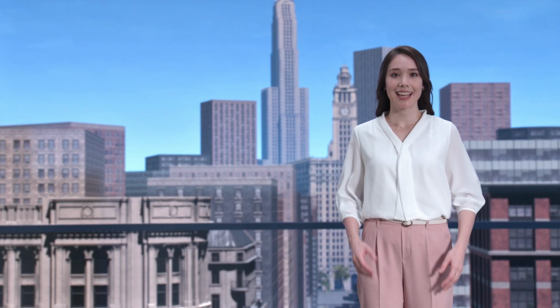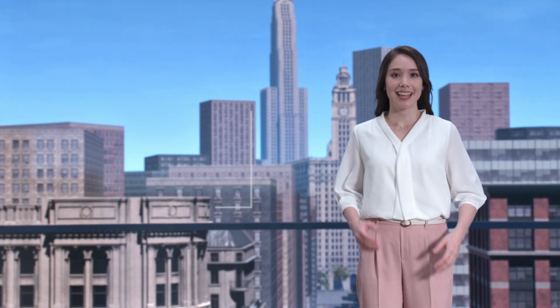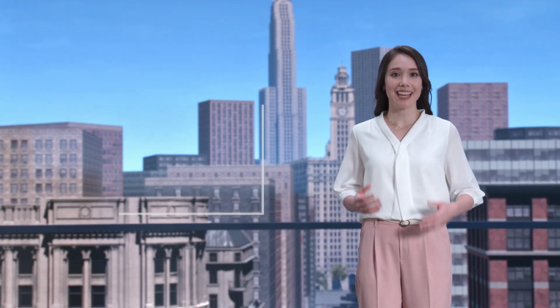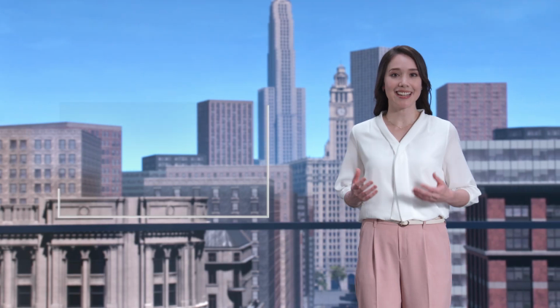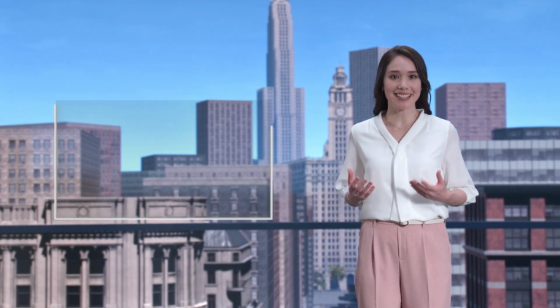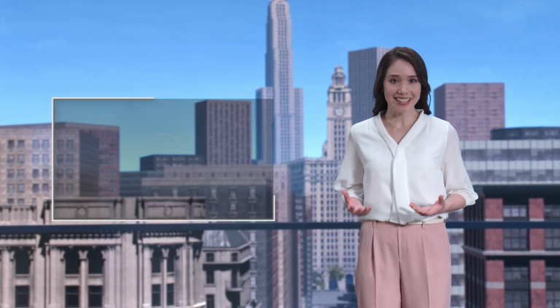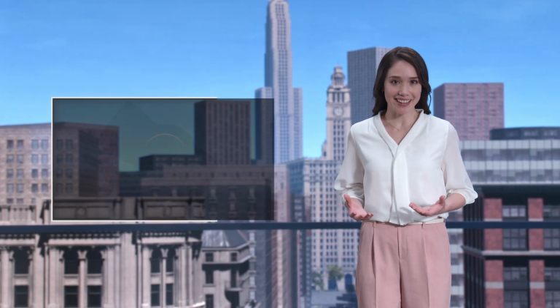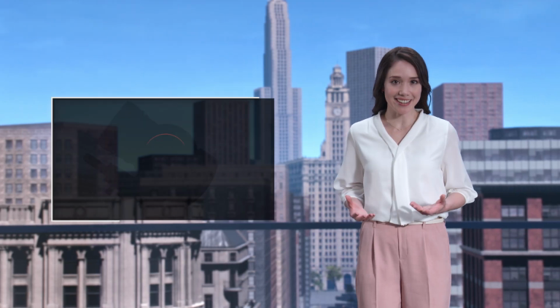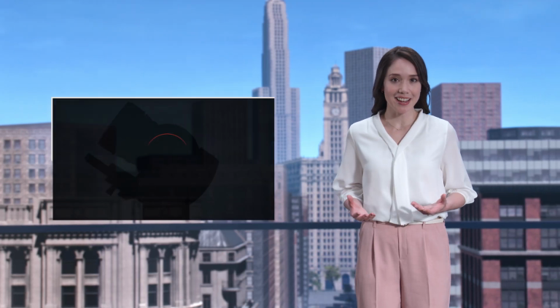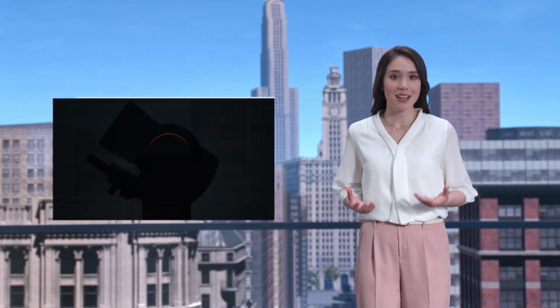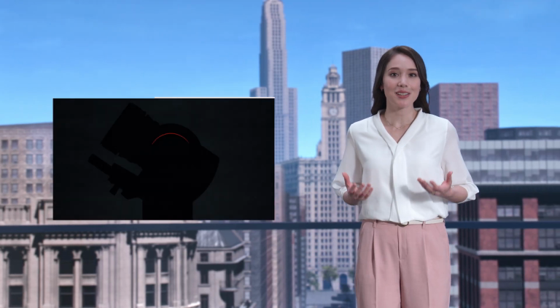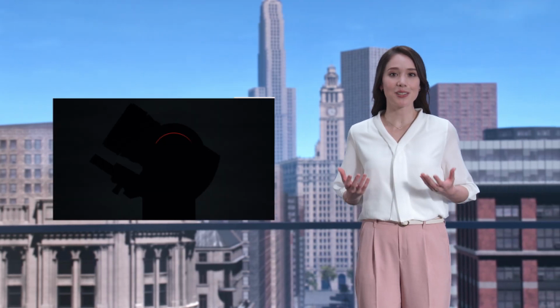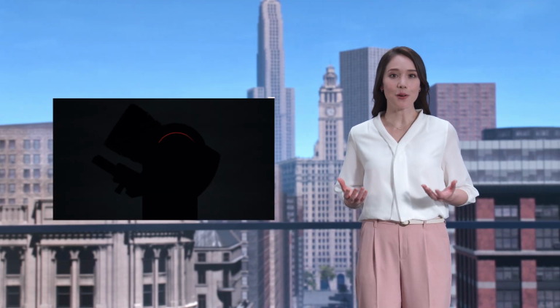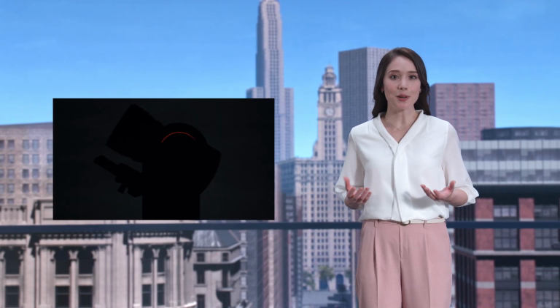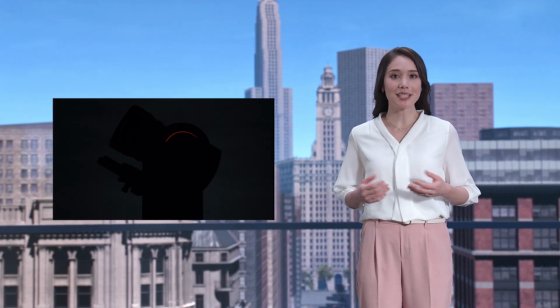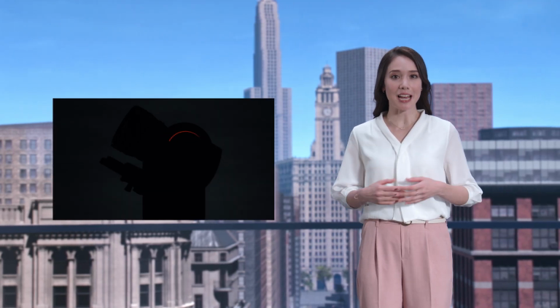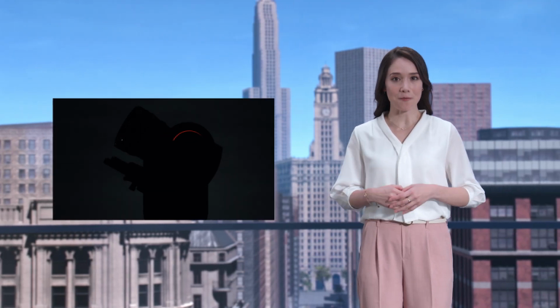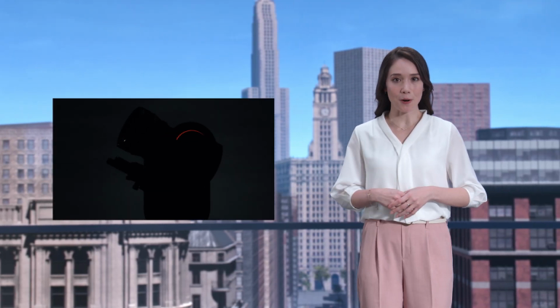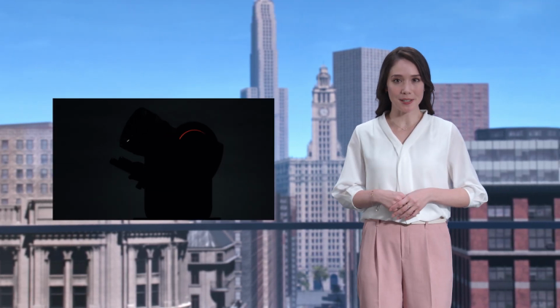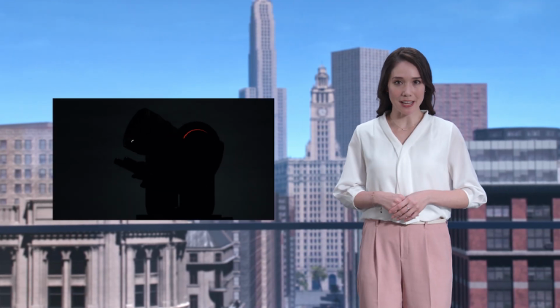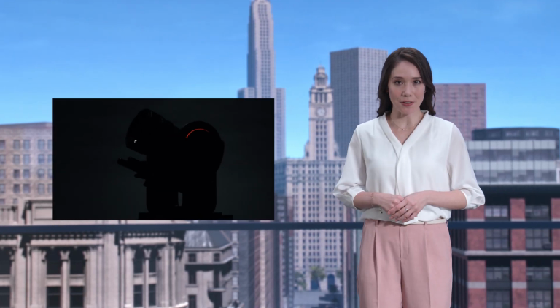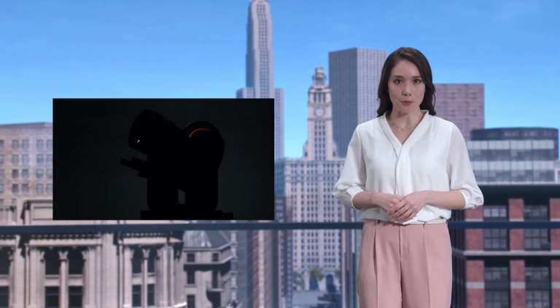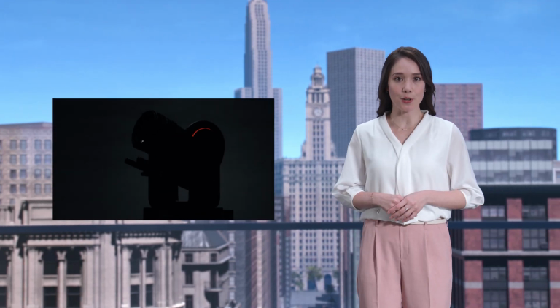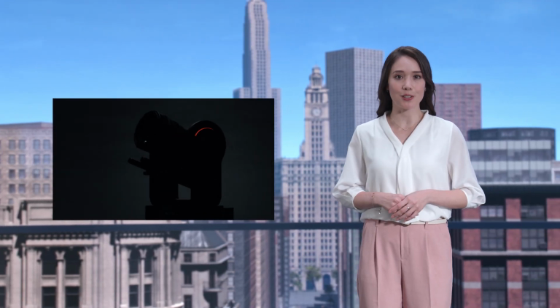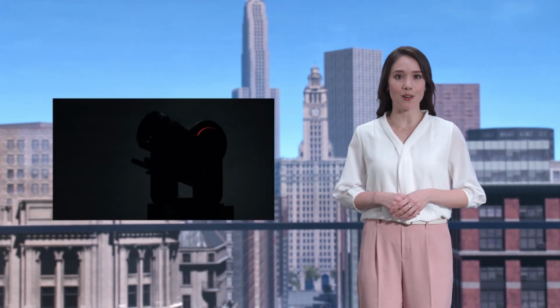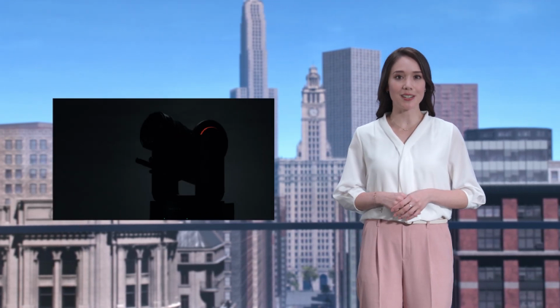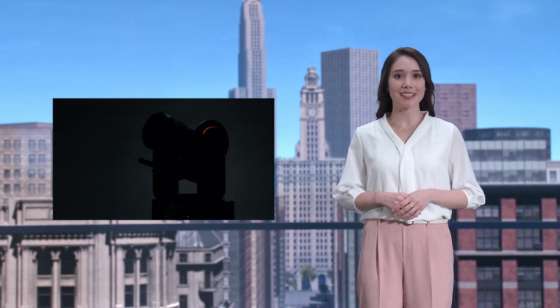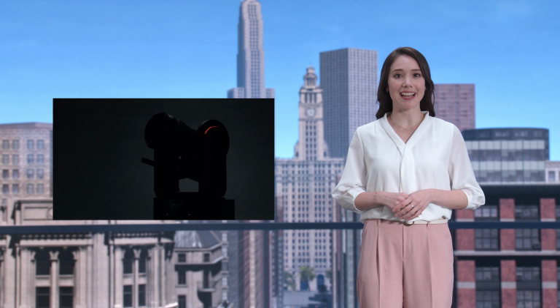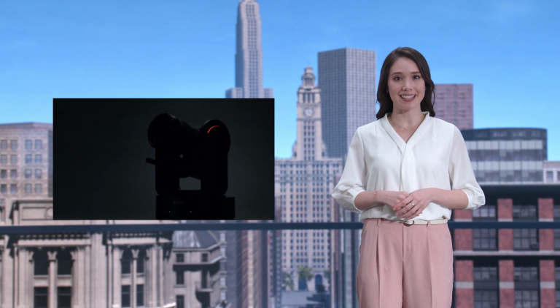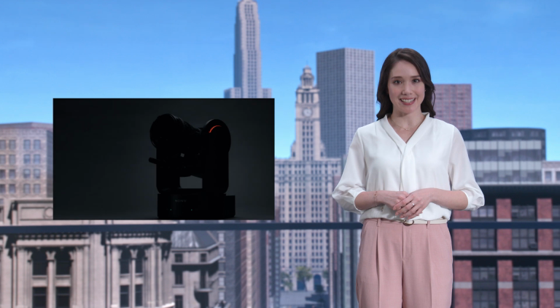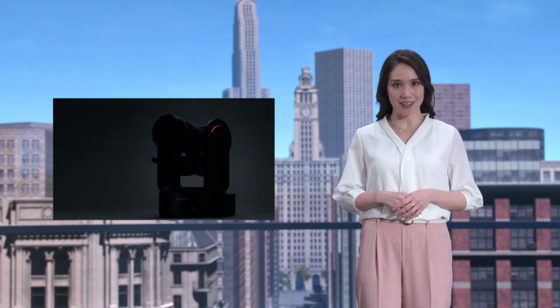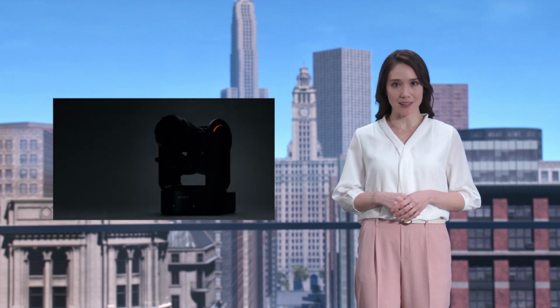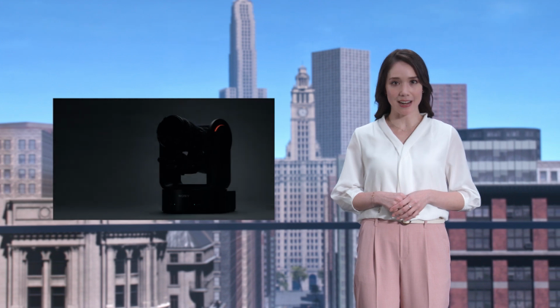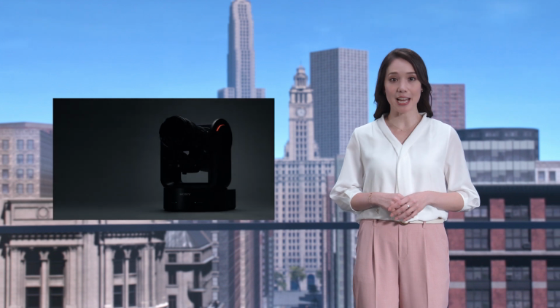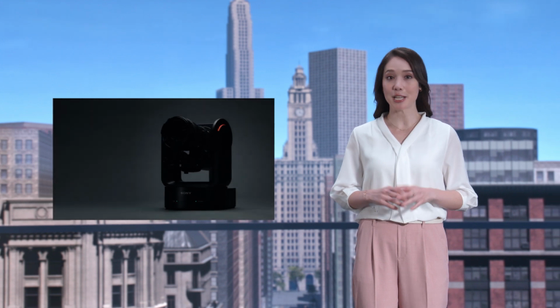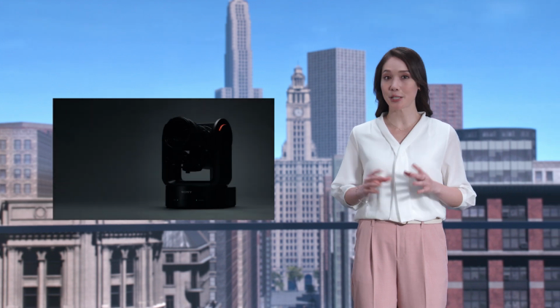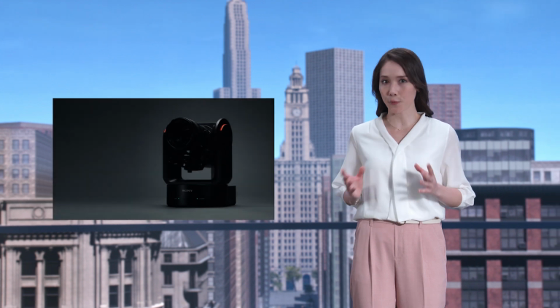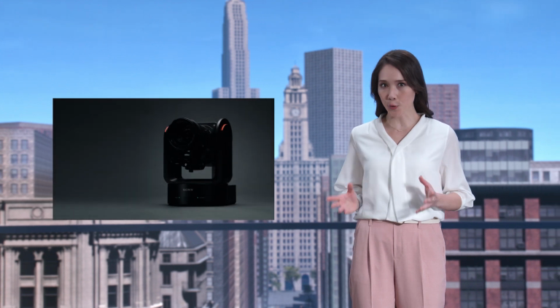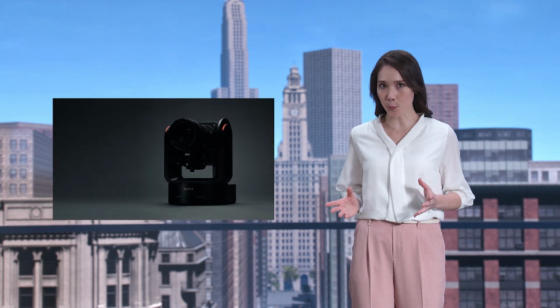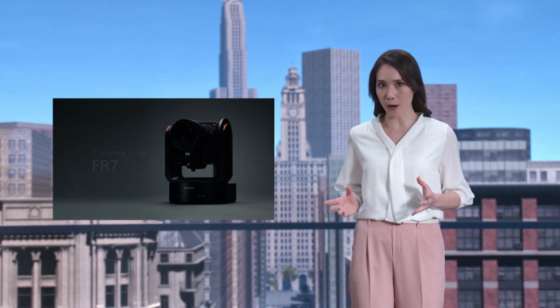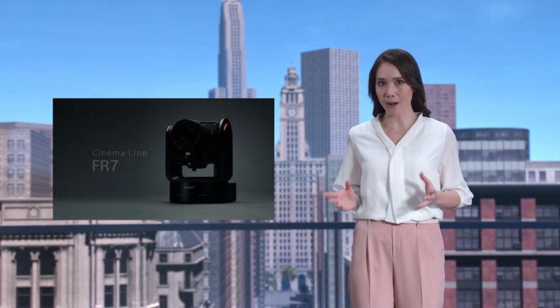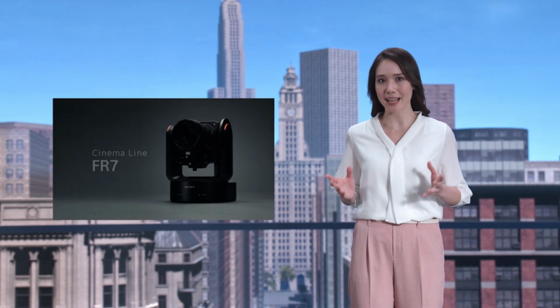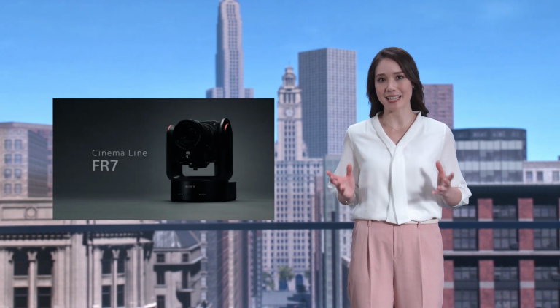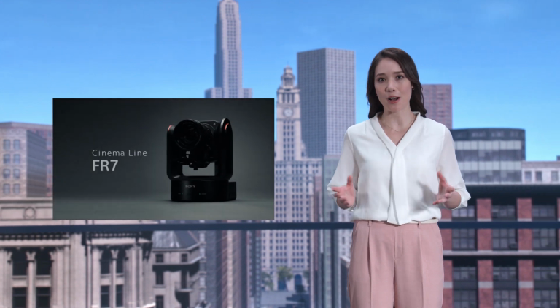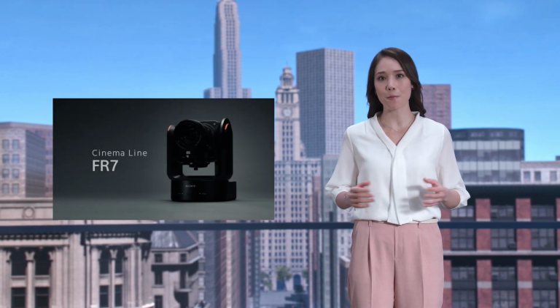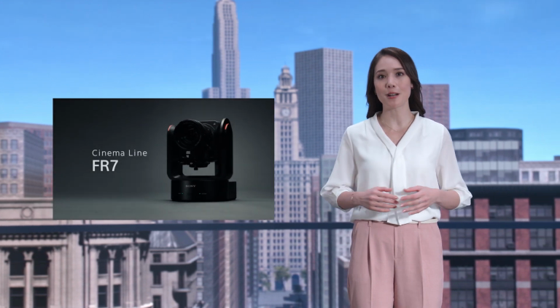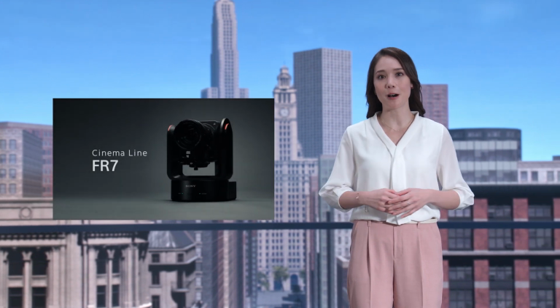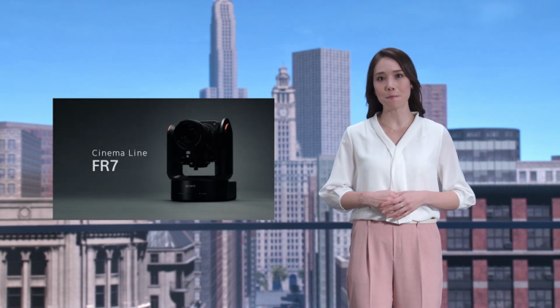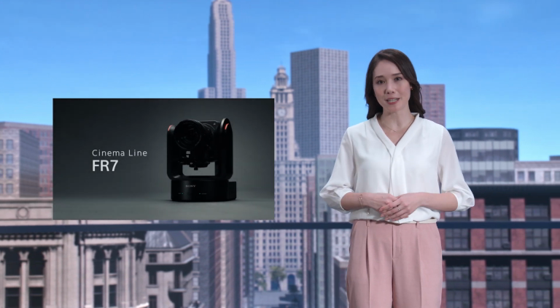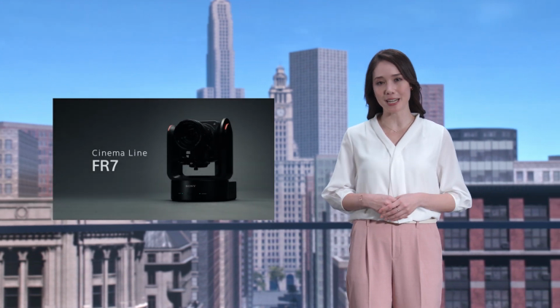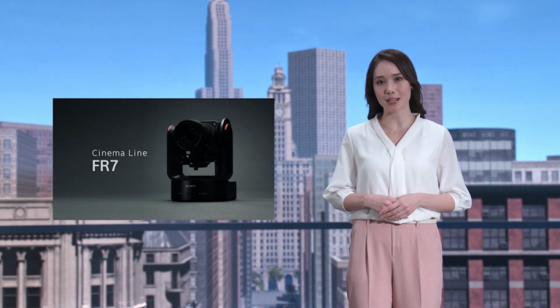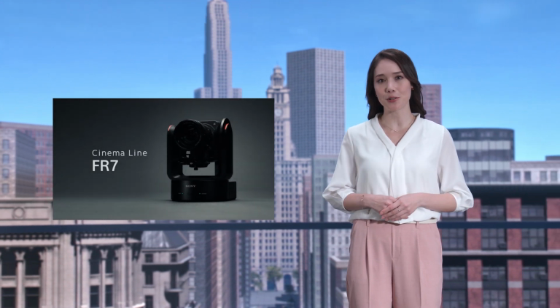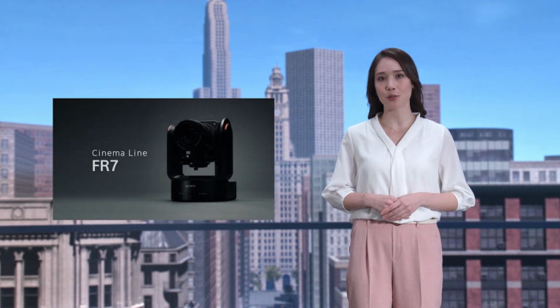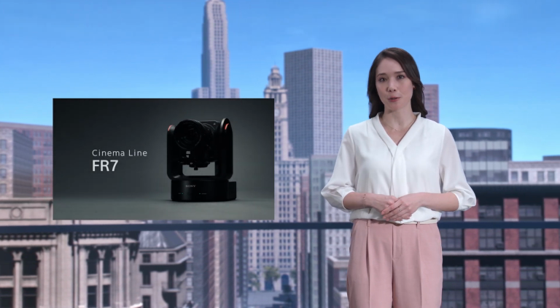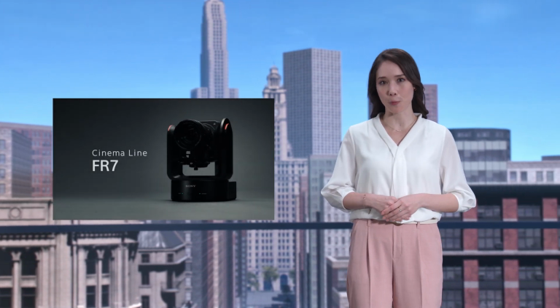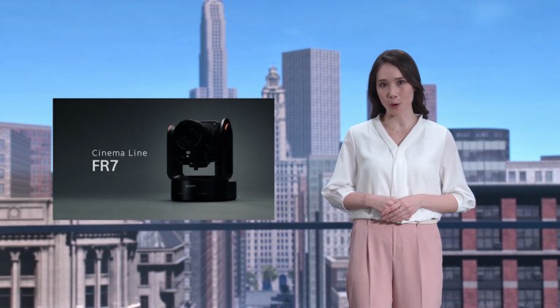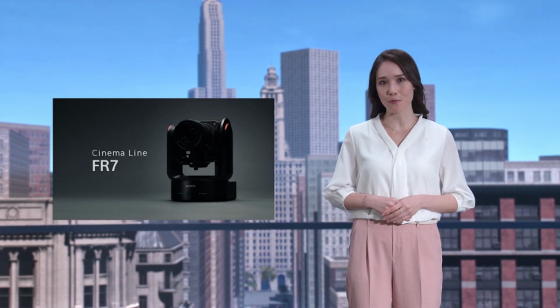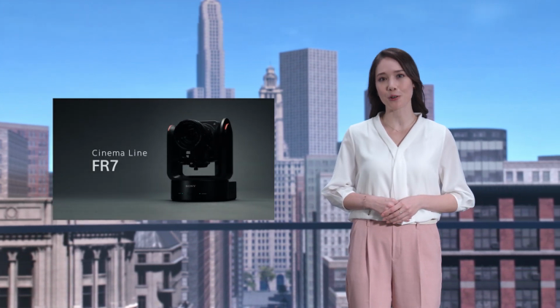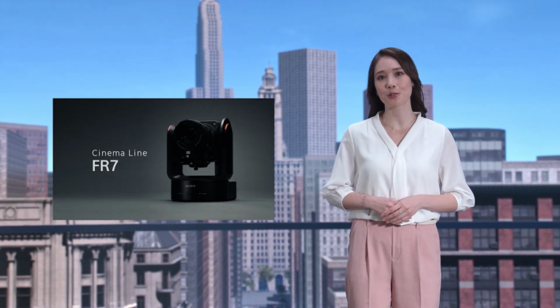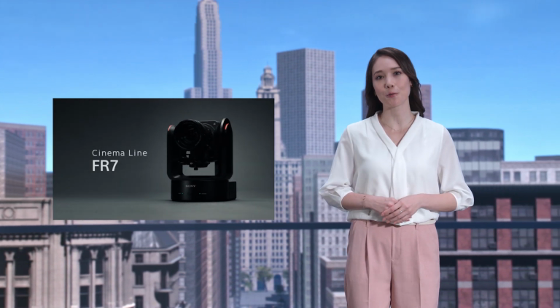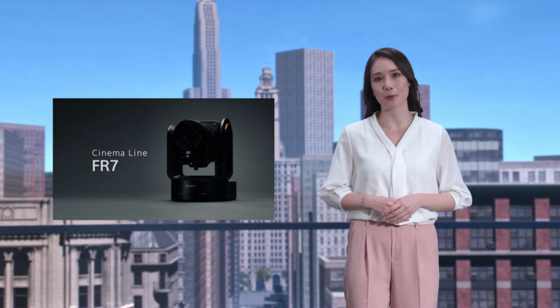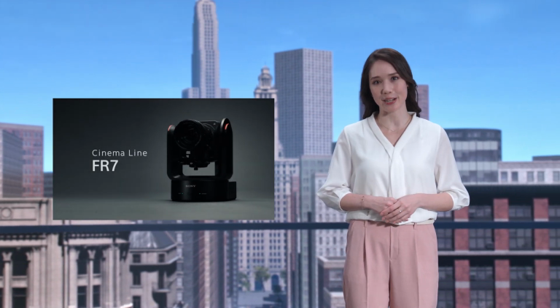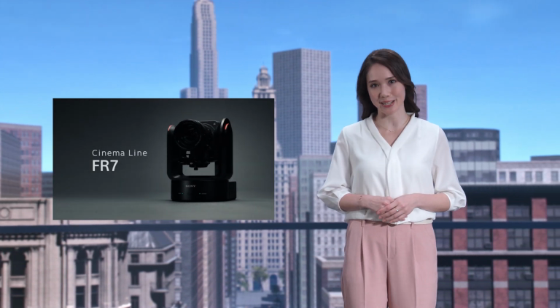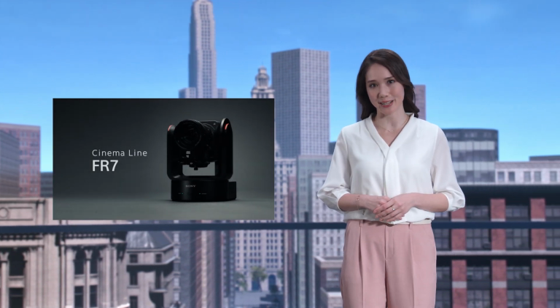In addition, Sony's FR7 was launched last year, and its firmware has now been updated to support virtual production.